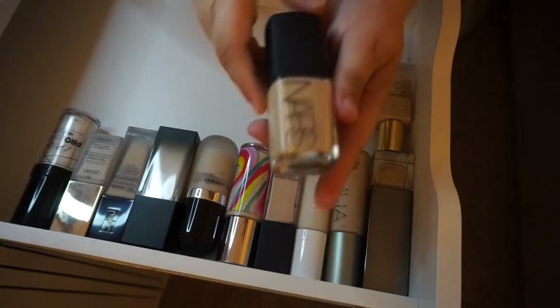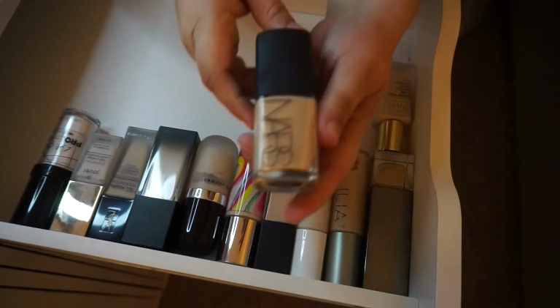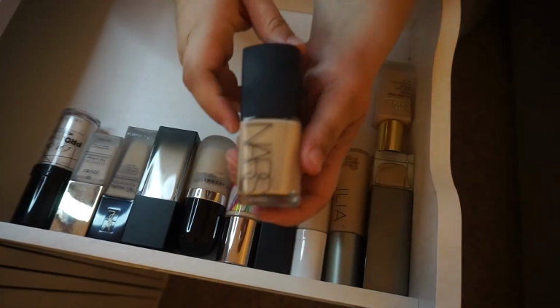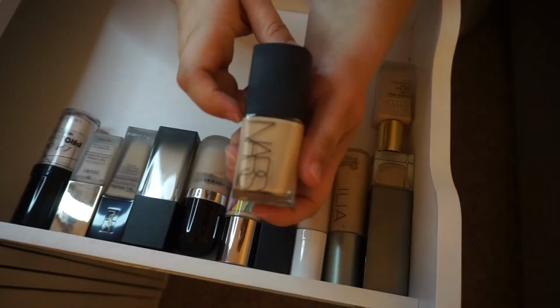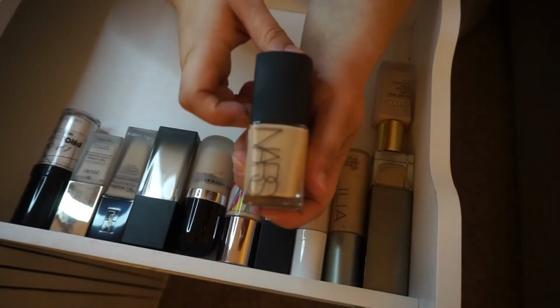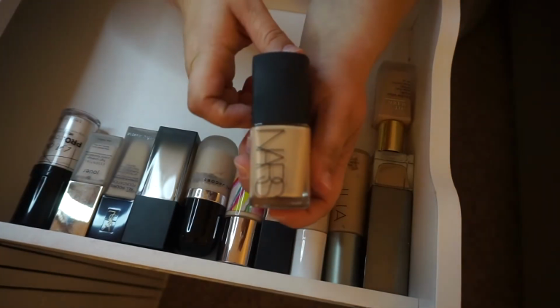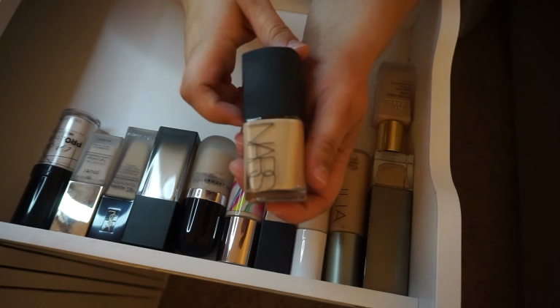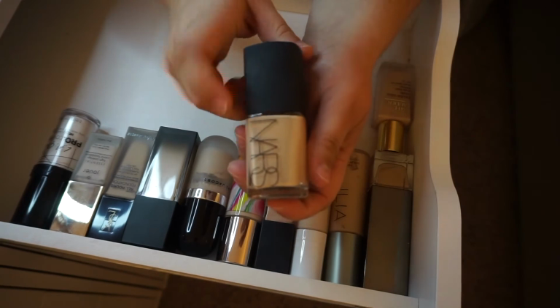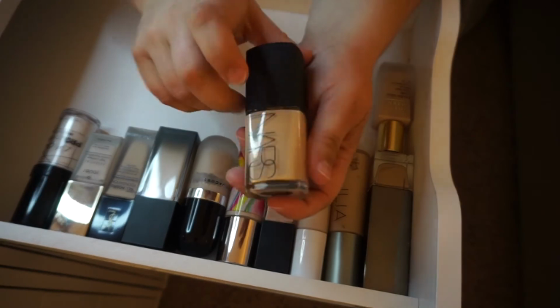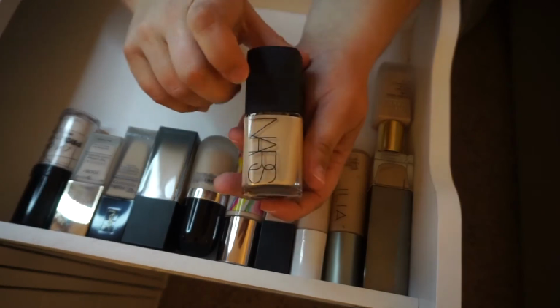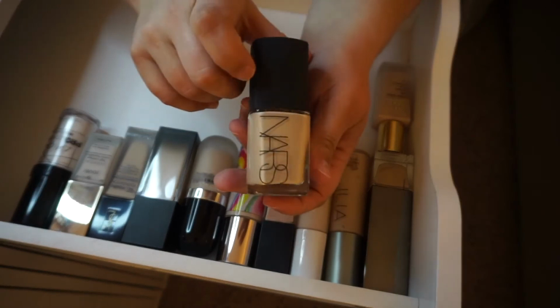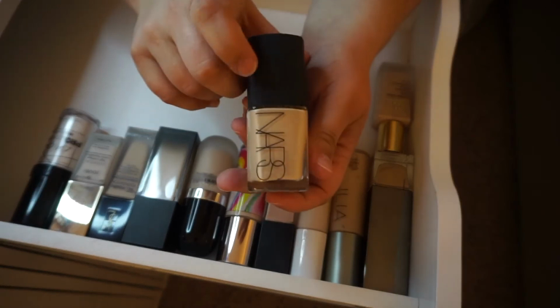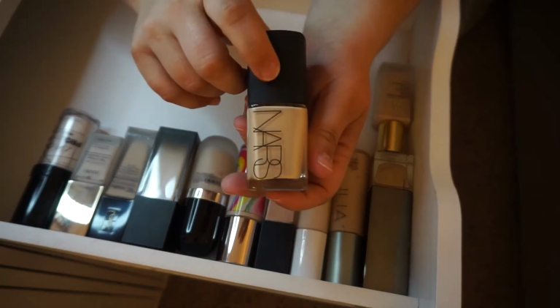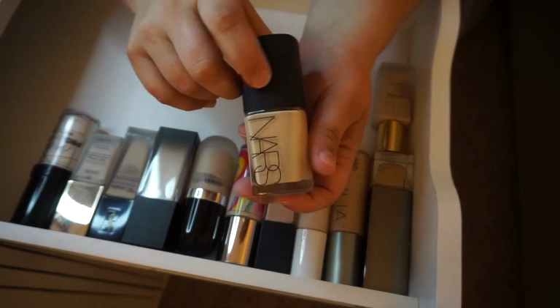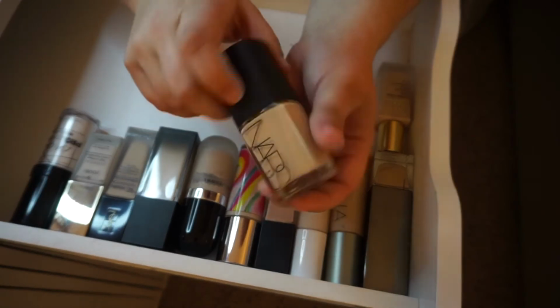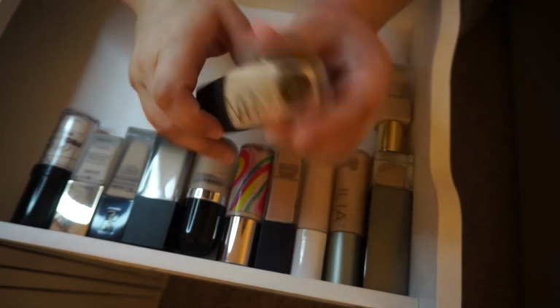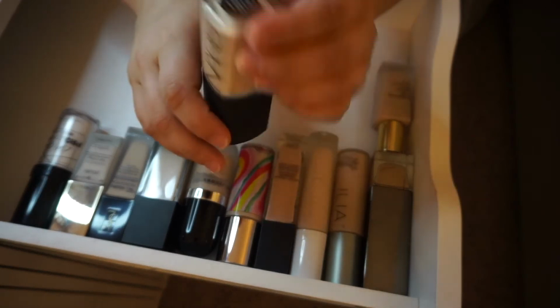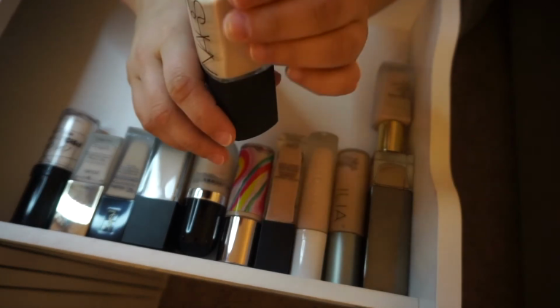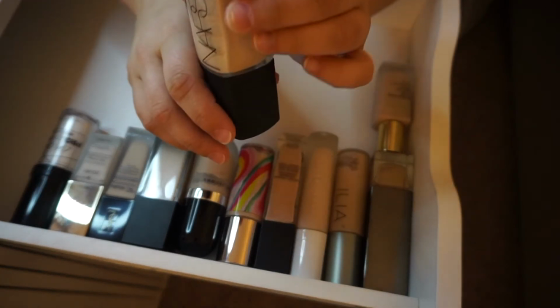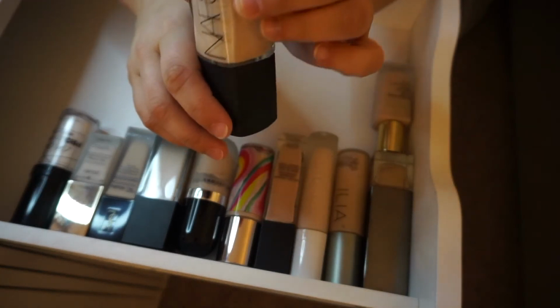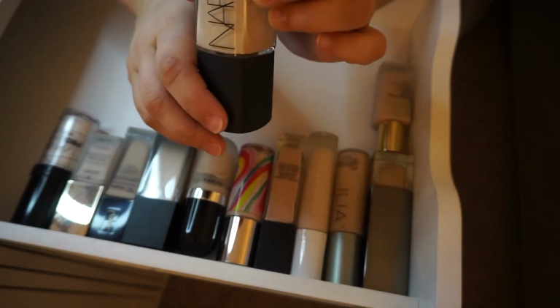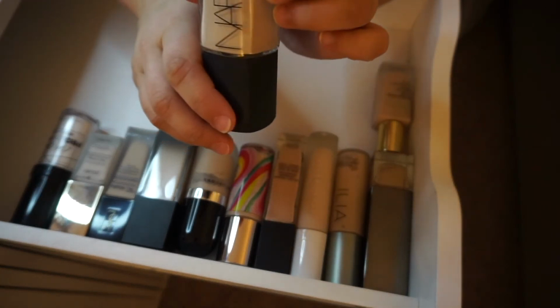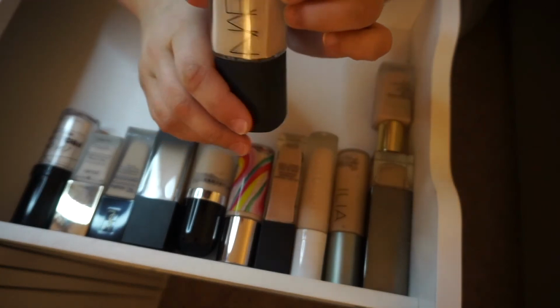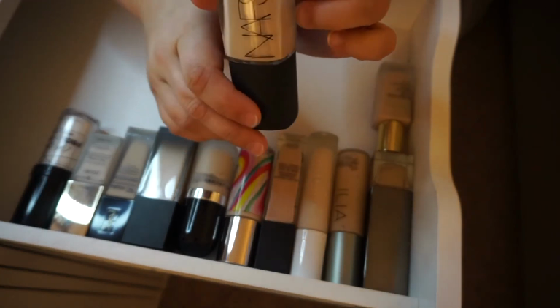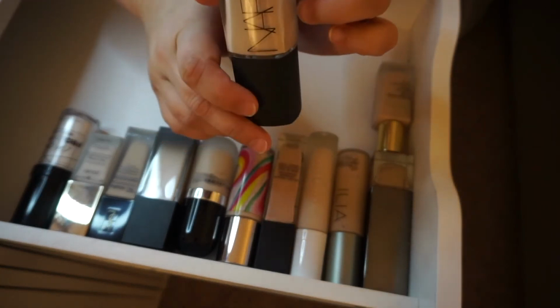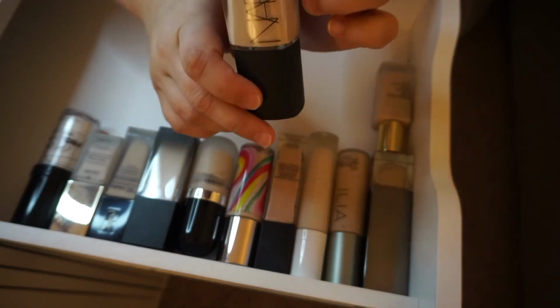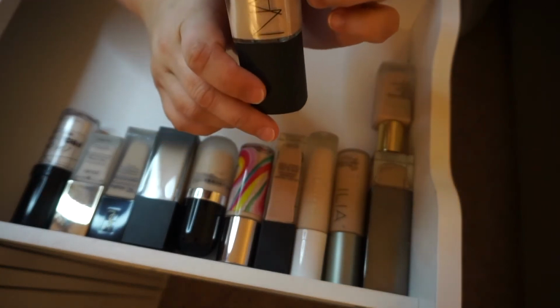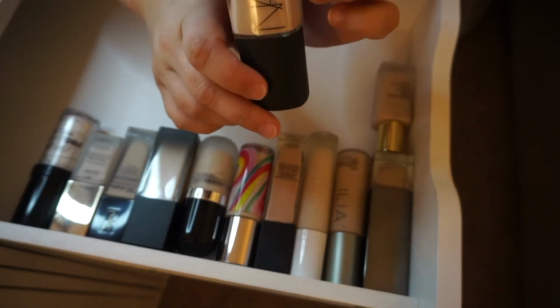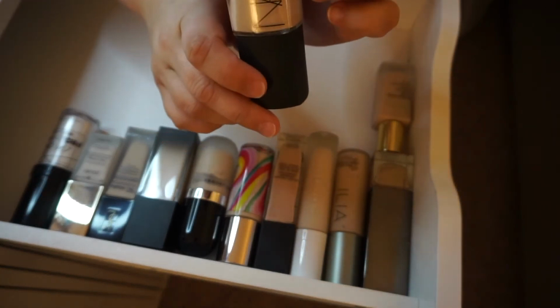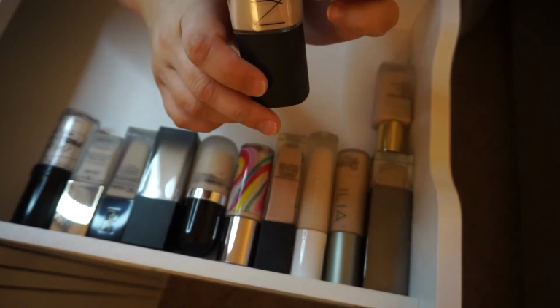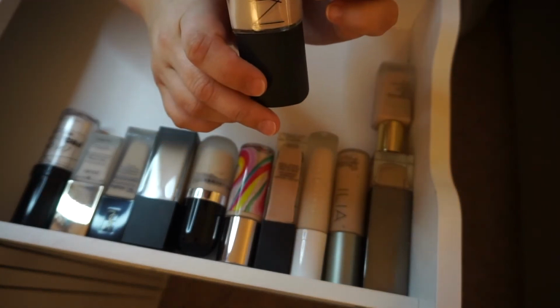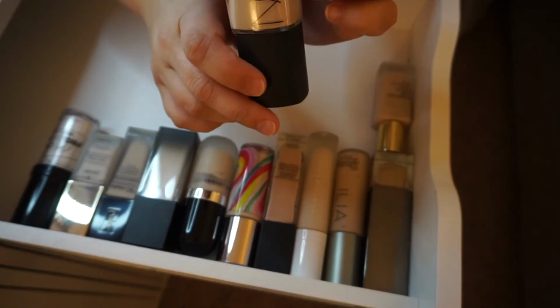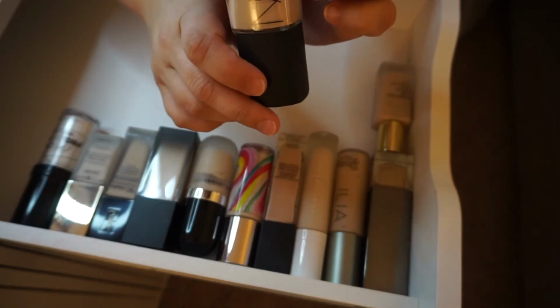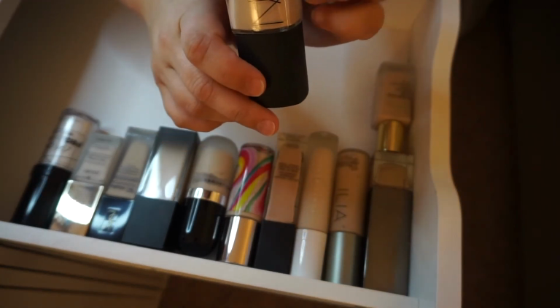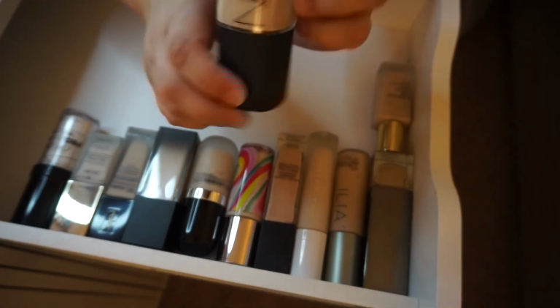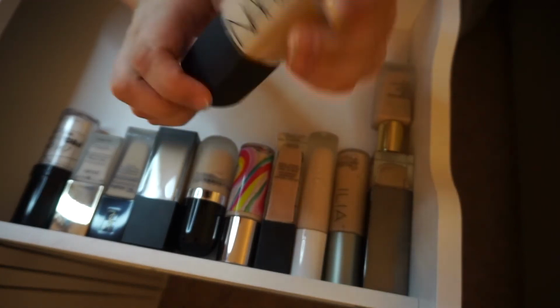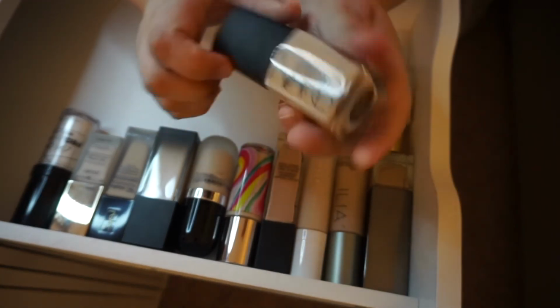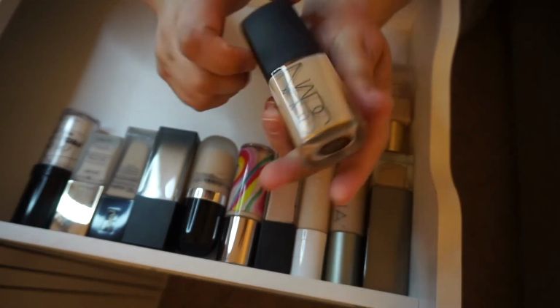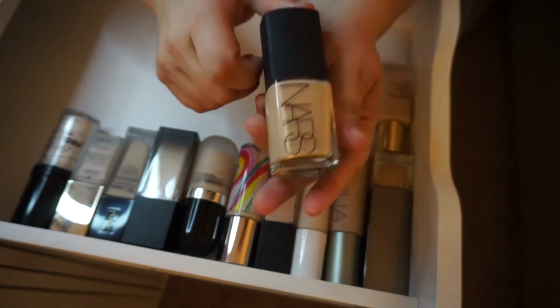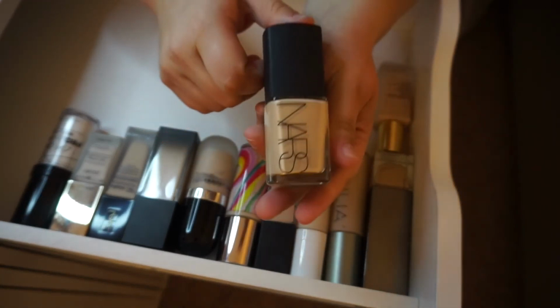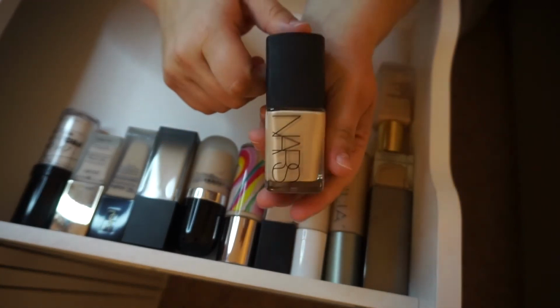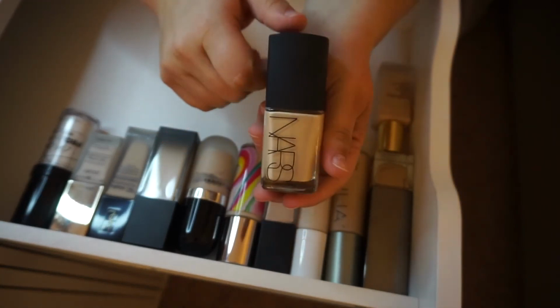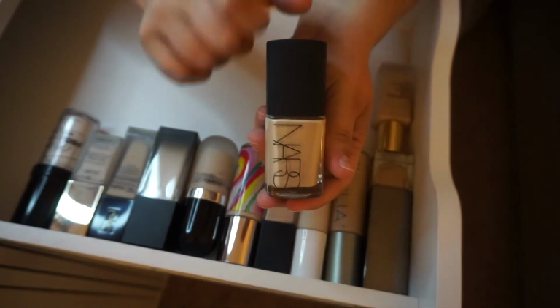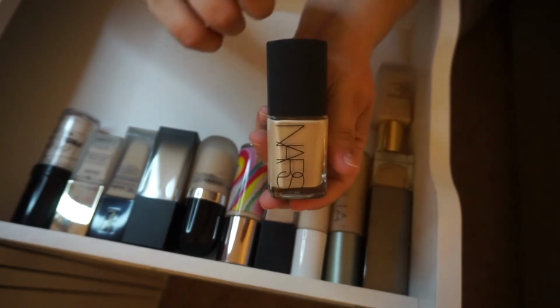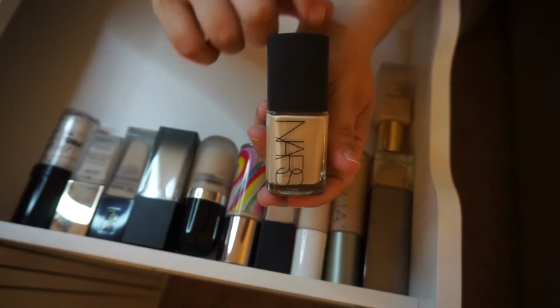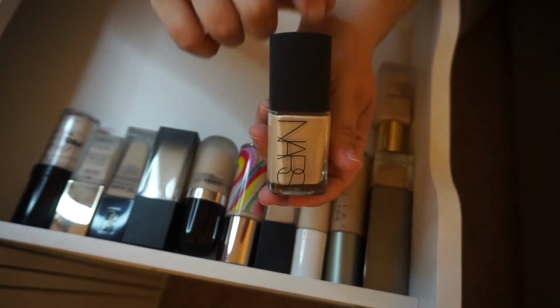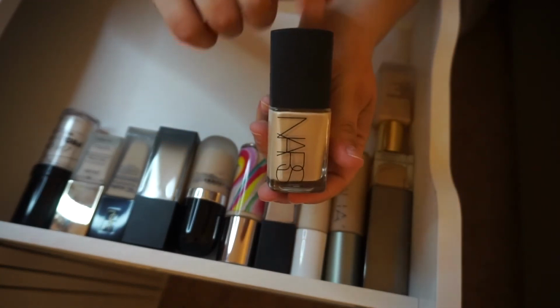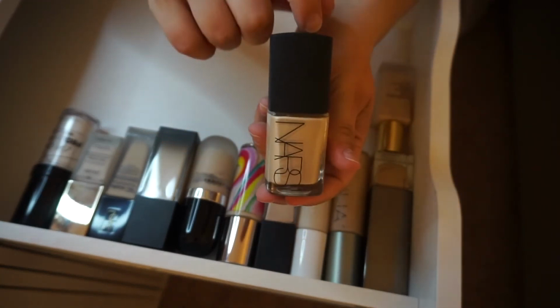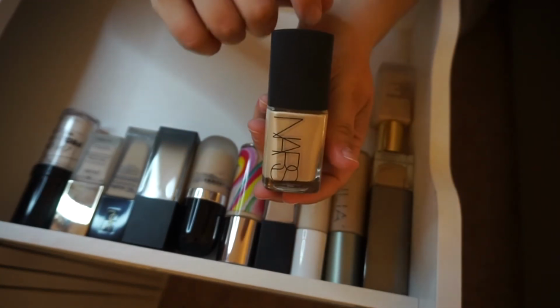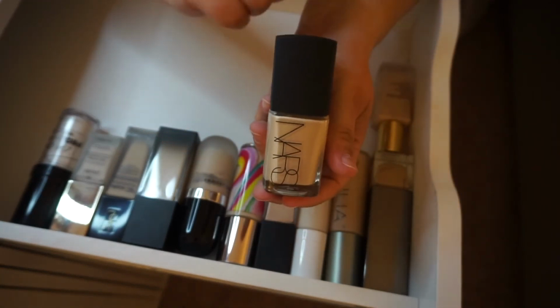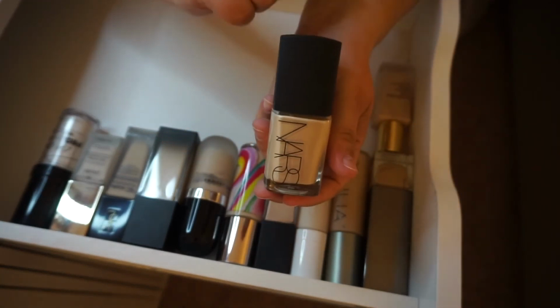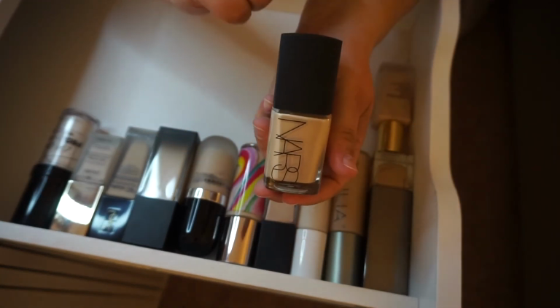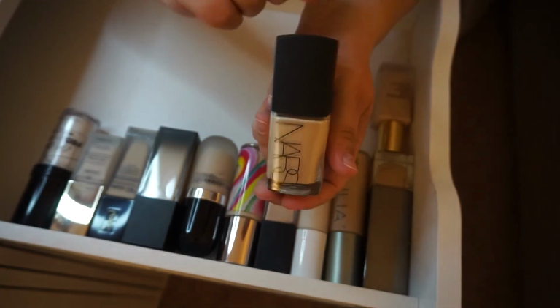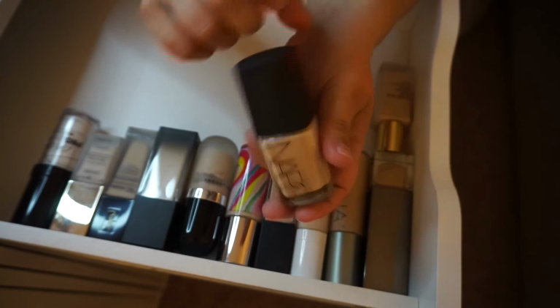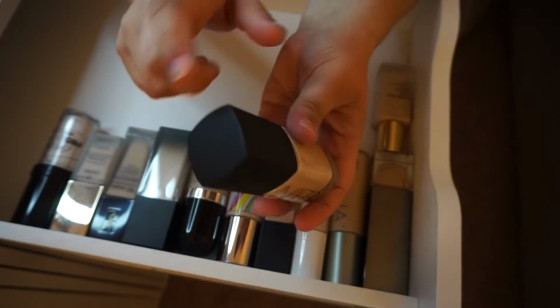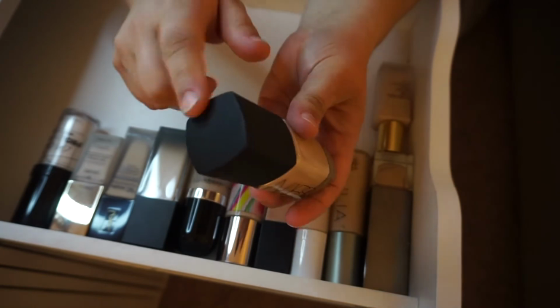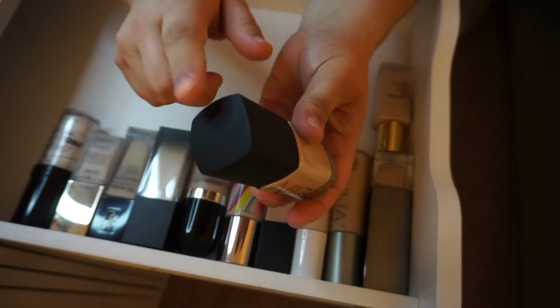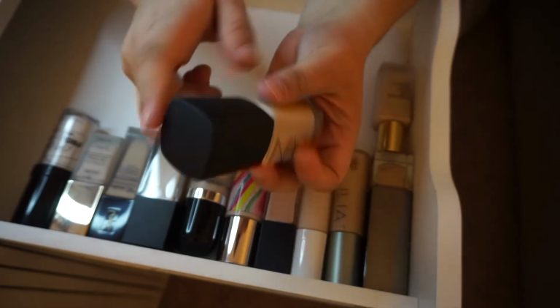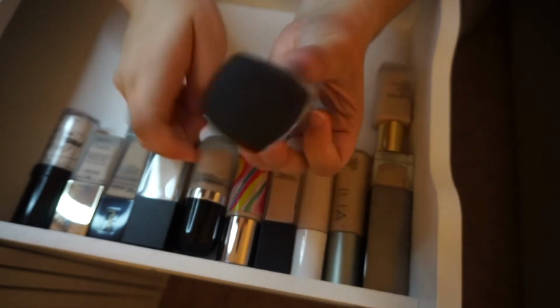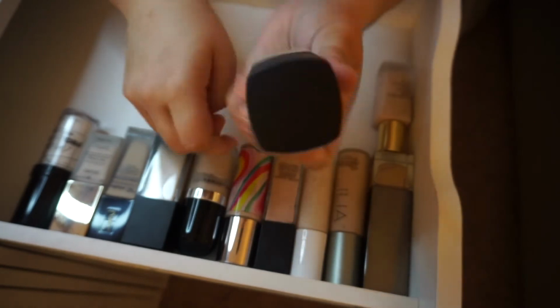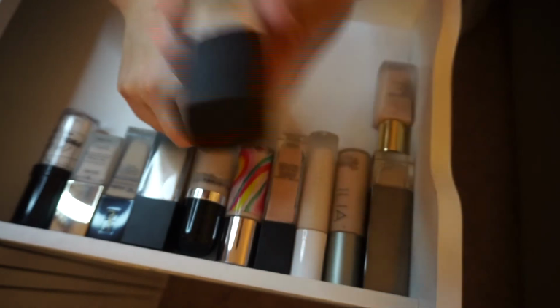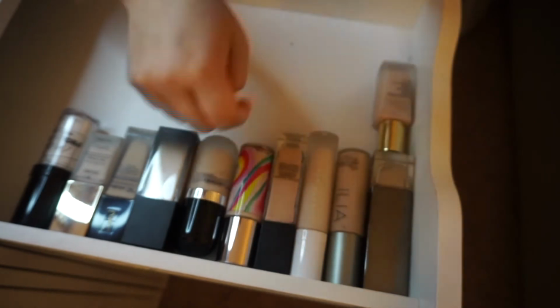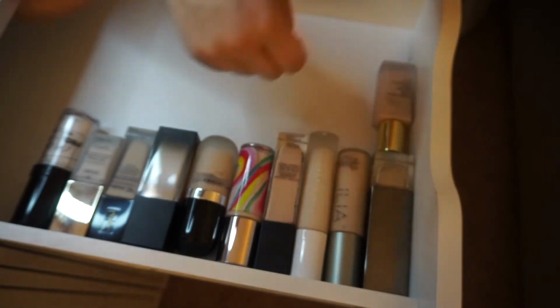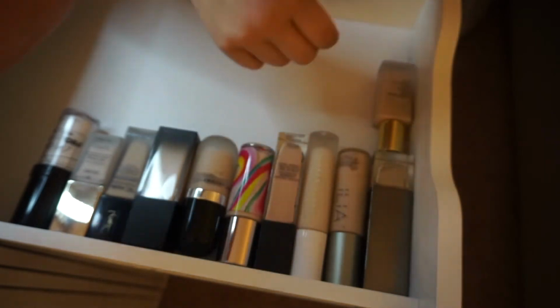The NARS Sheer Glow Foundation in Montblanc — this is good for another year, so I'll hold on to it.